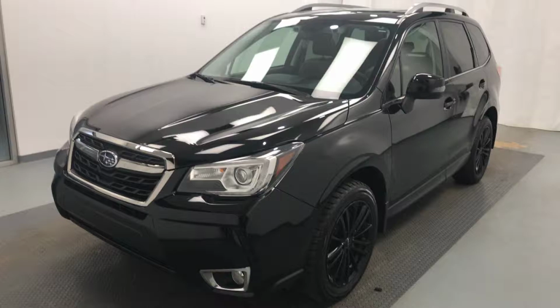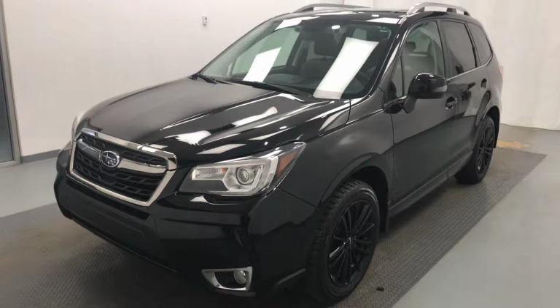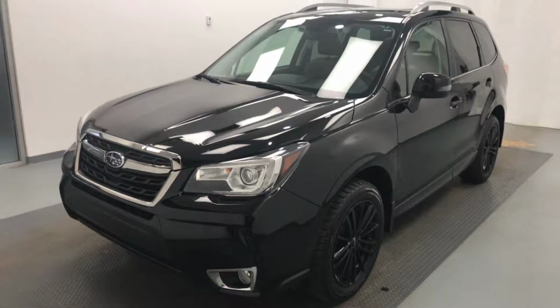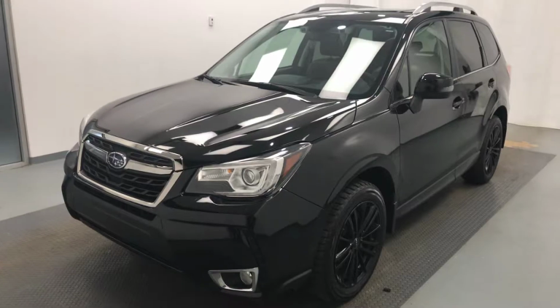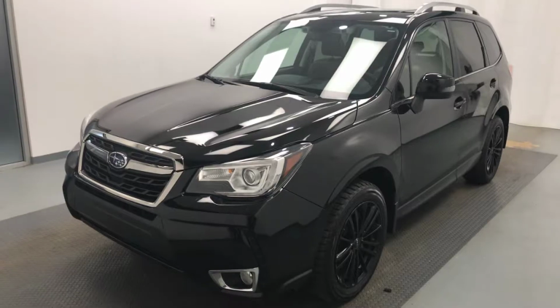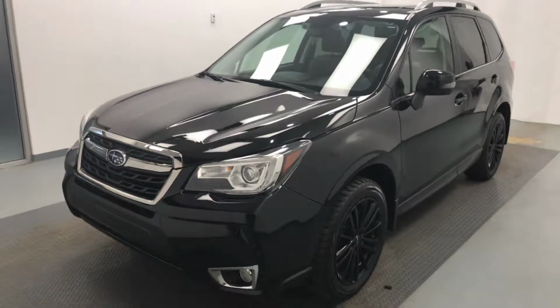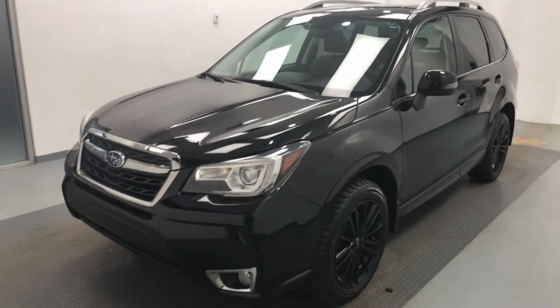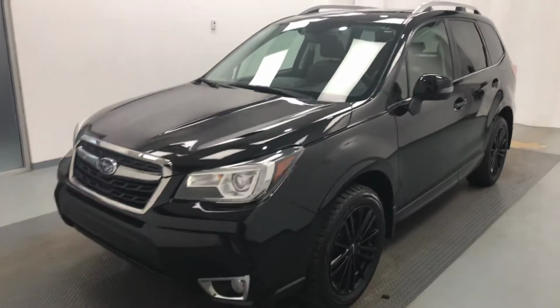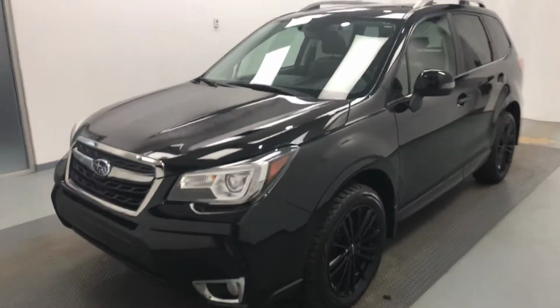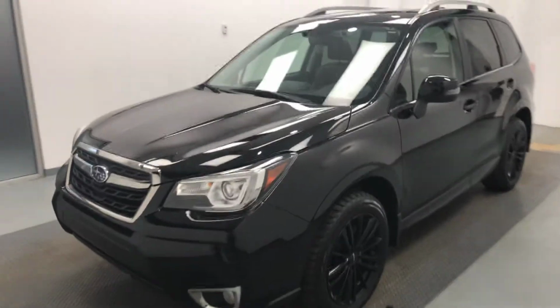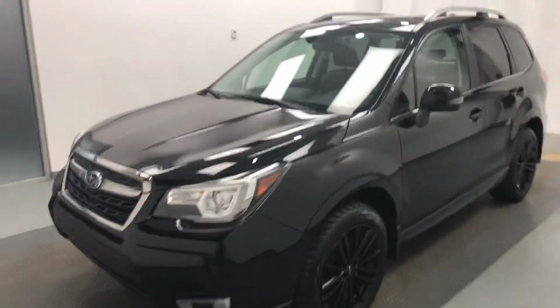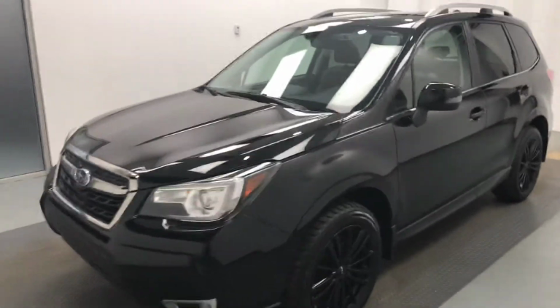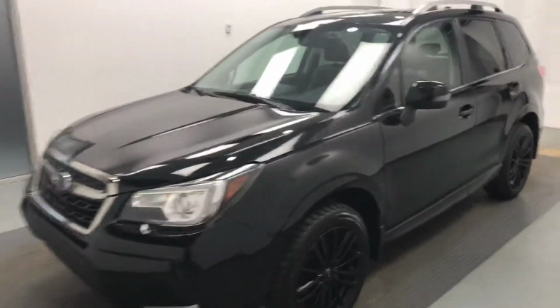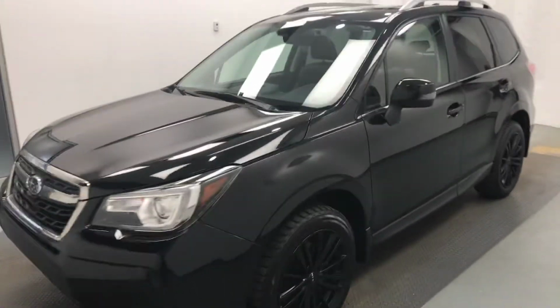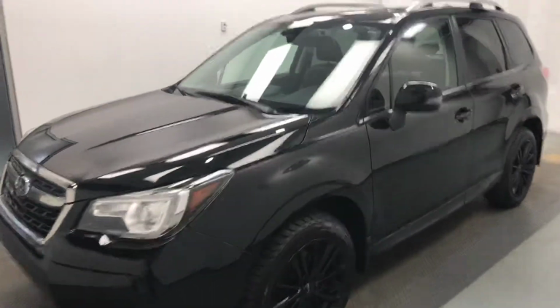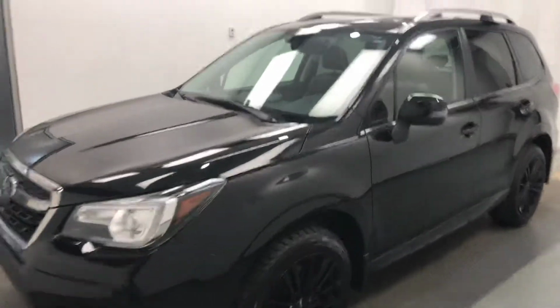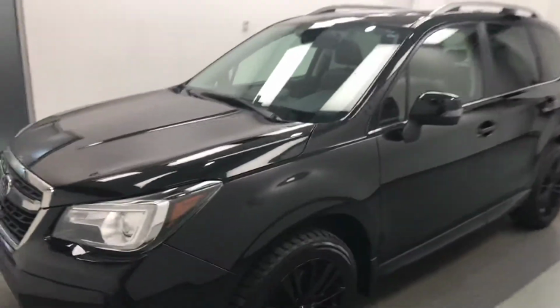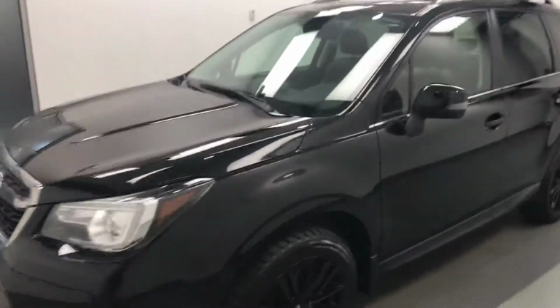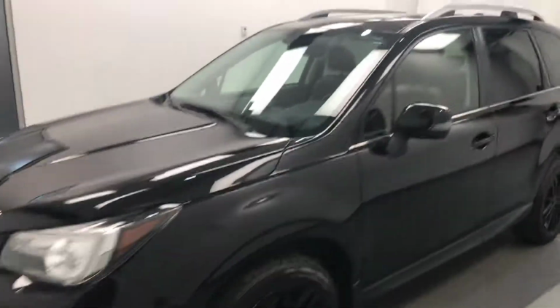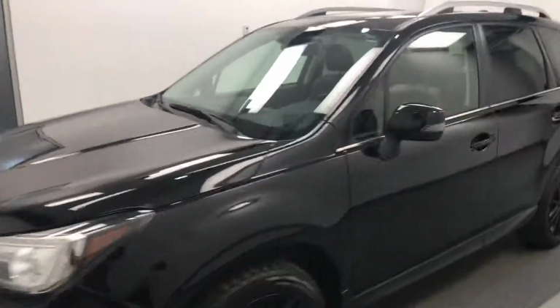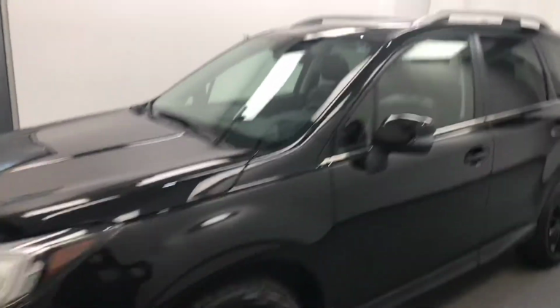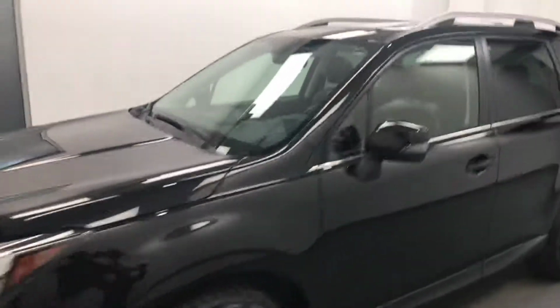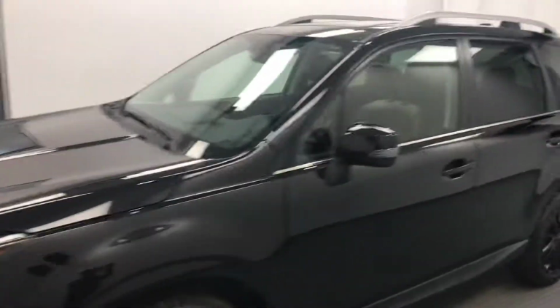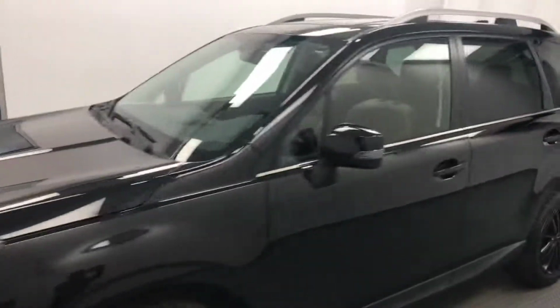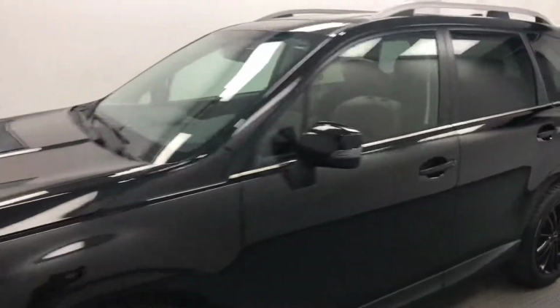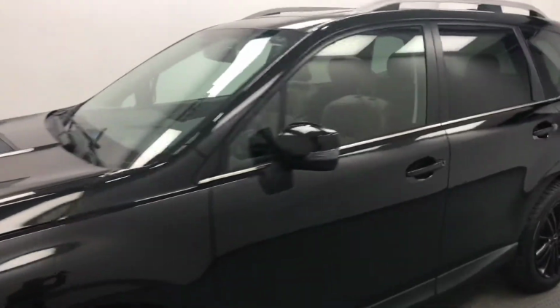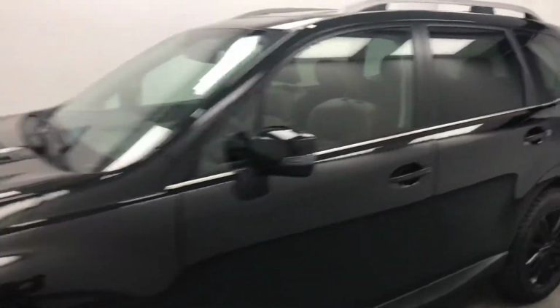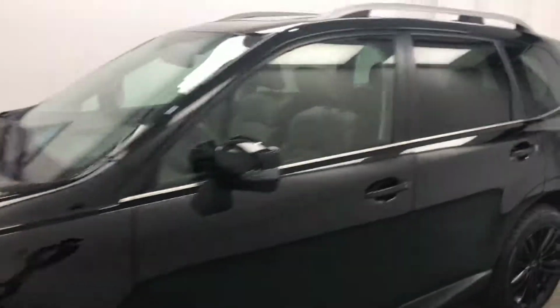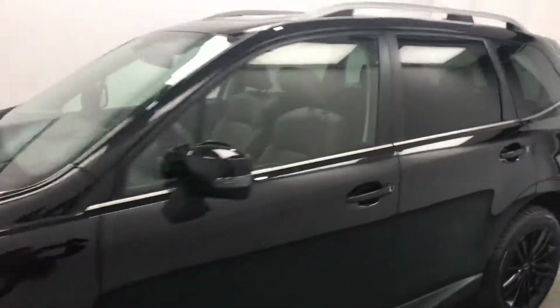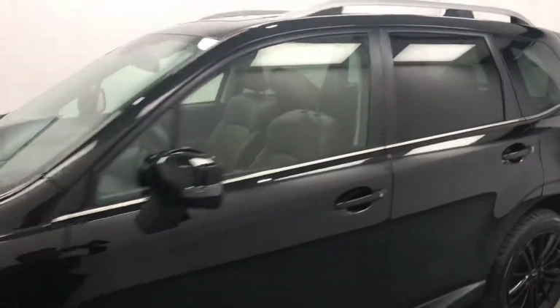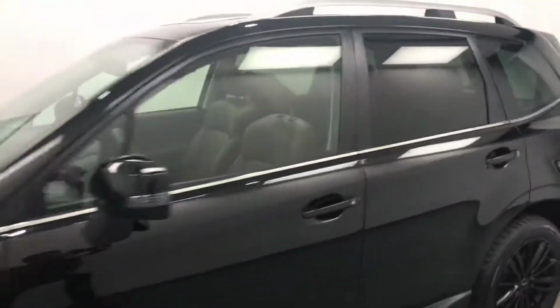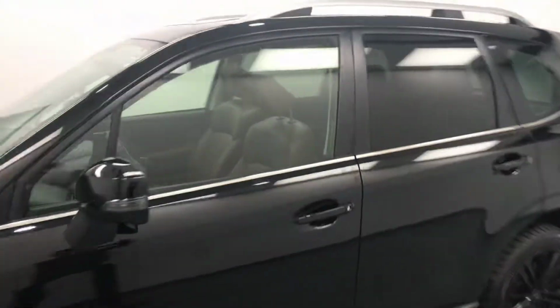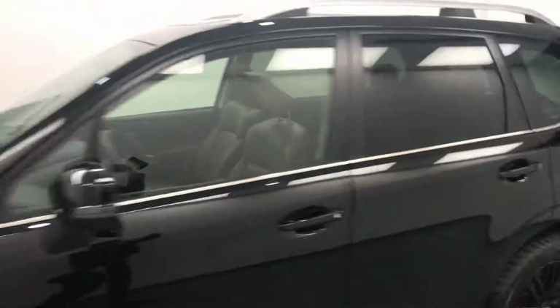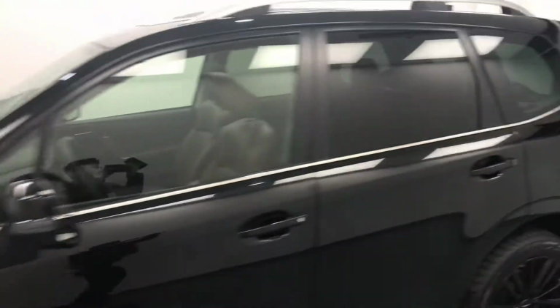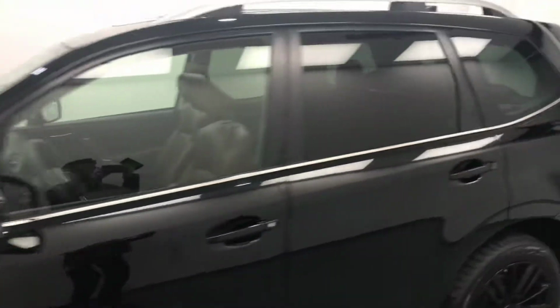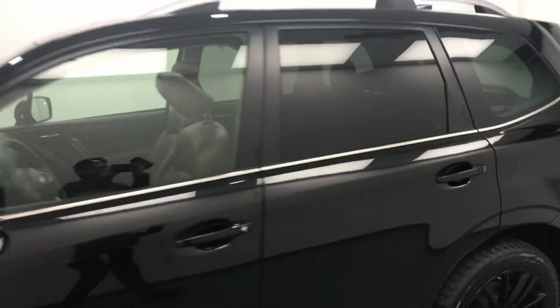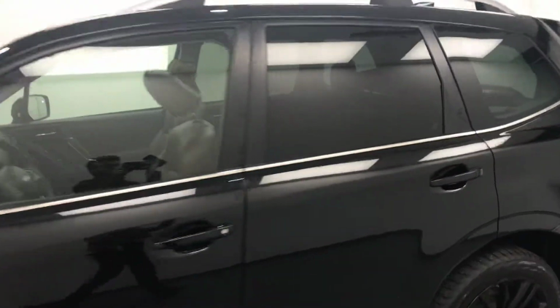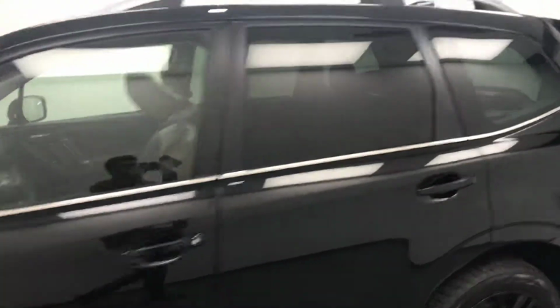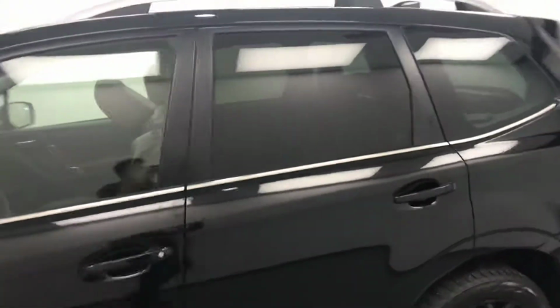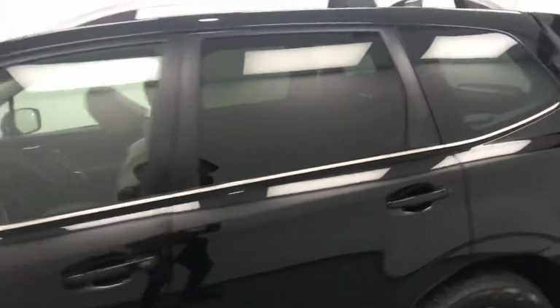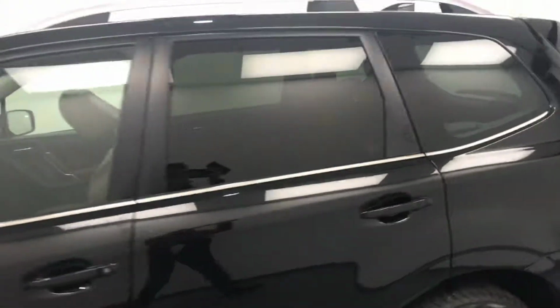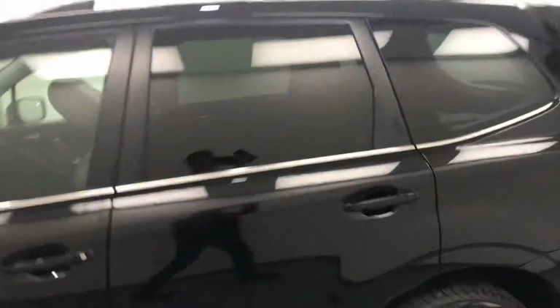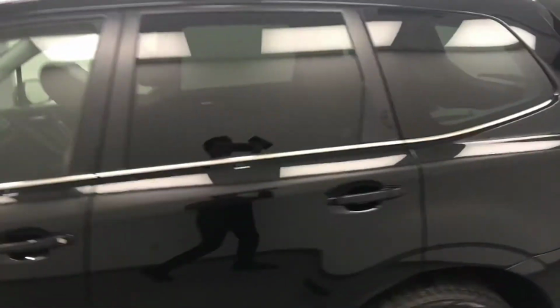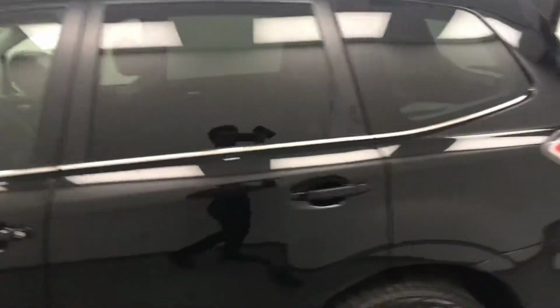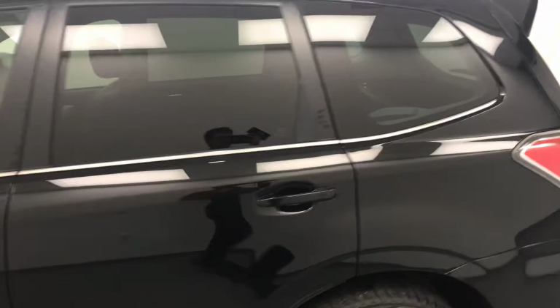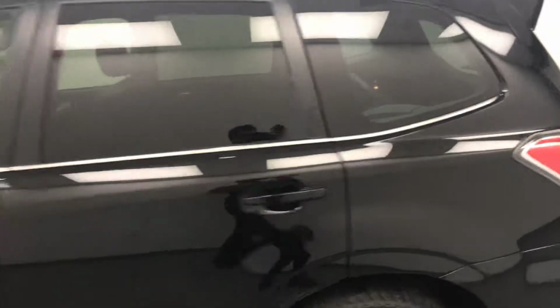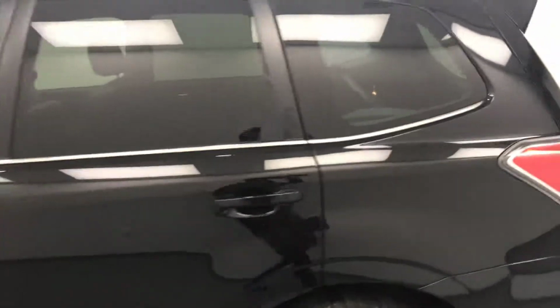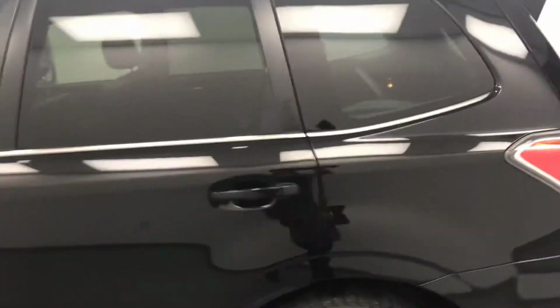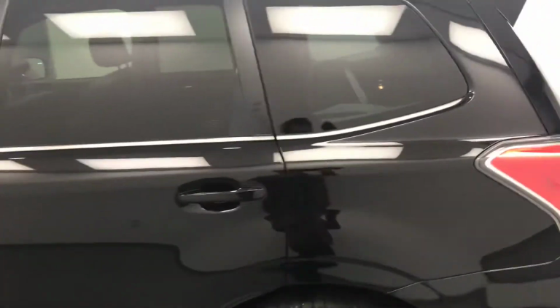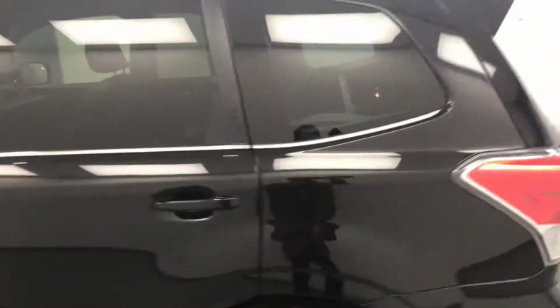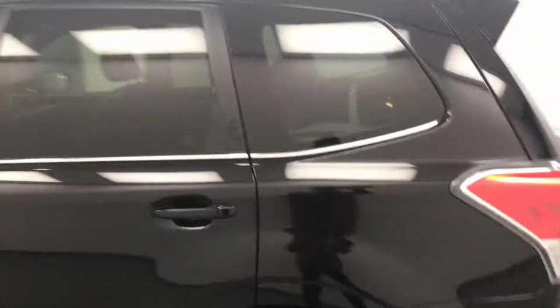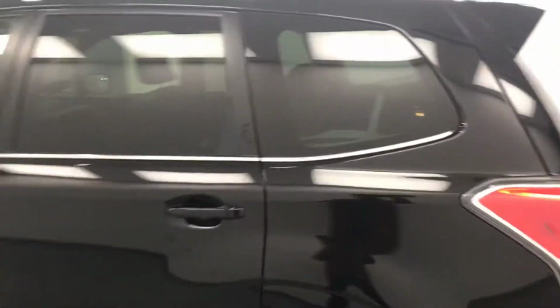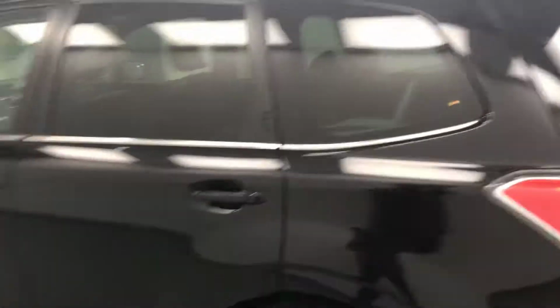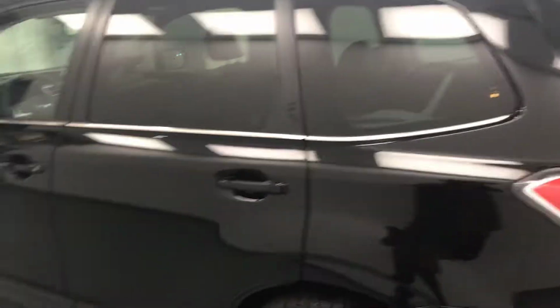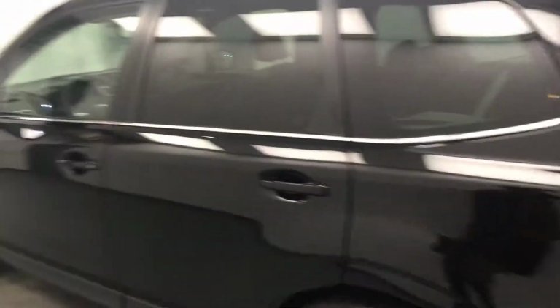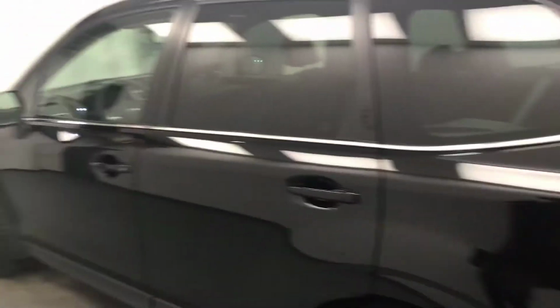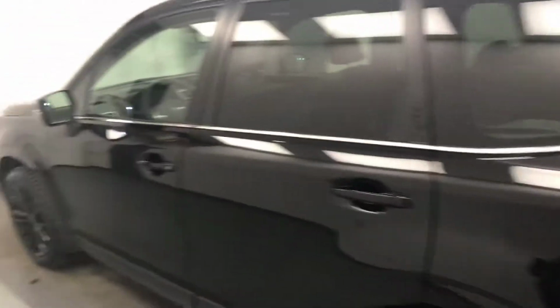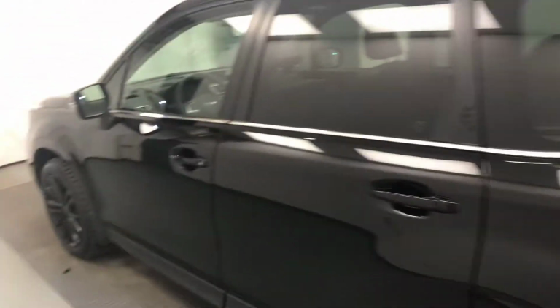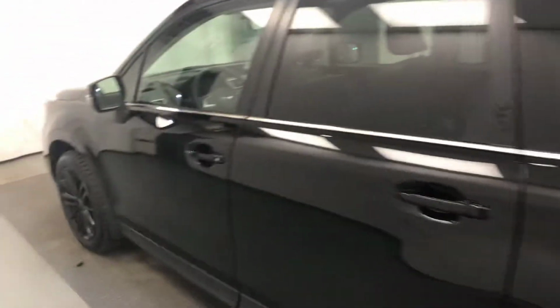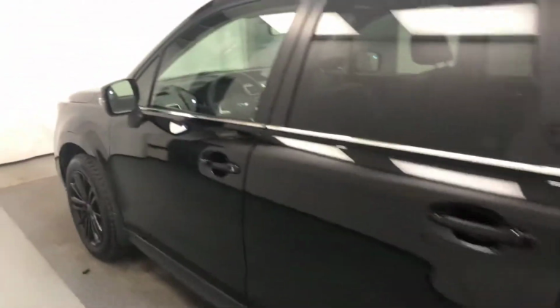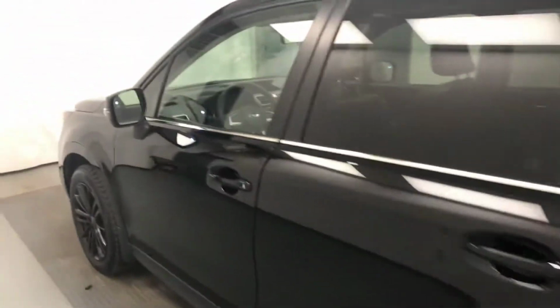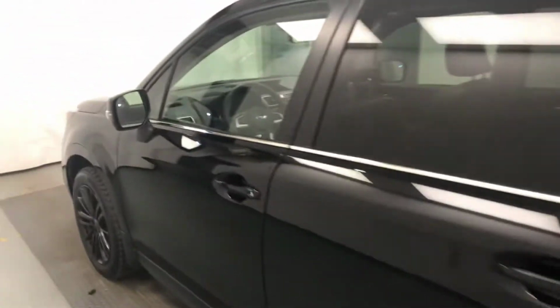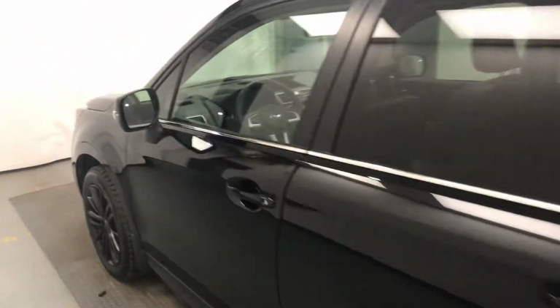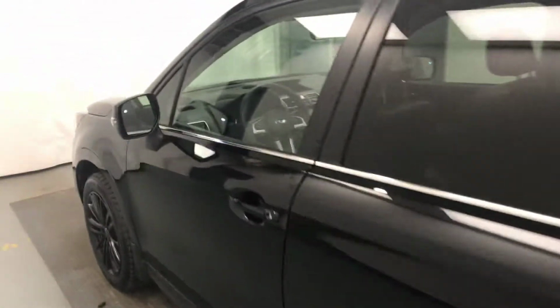Today we're reviewing stock number 177311 on a 2017 Subaru Forester, and our exterior color is crystal black.